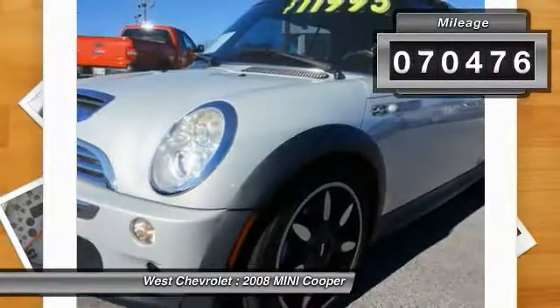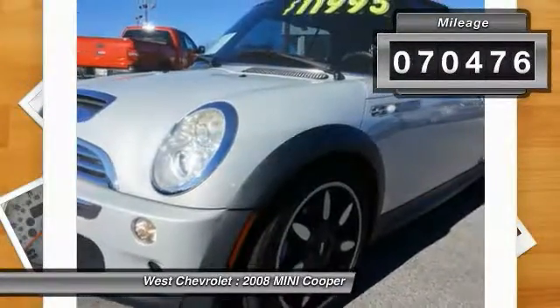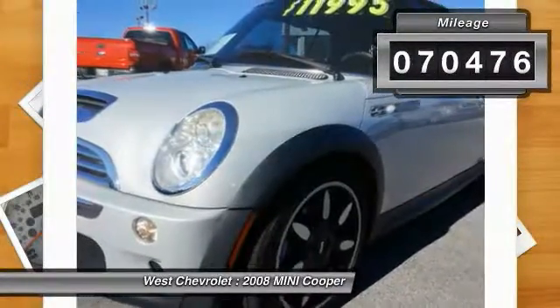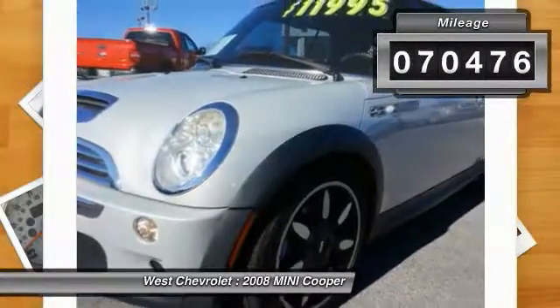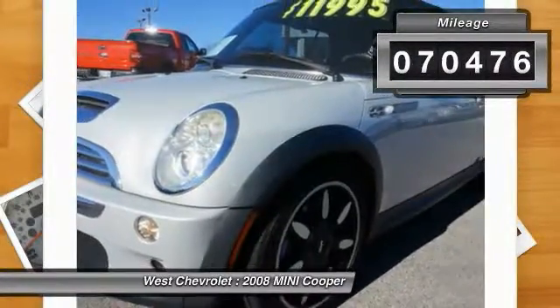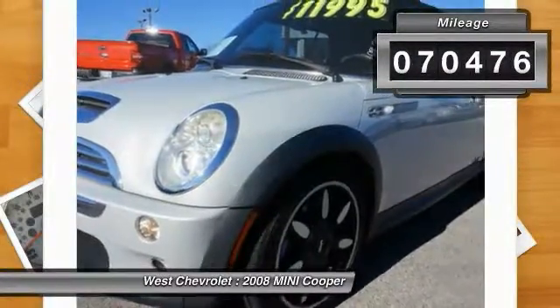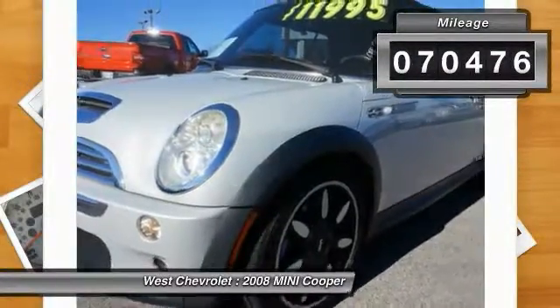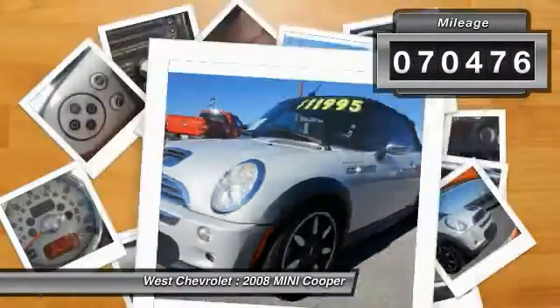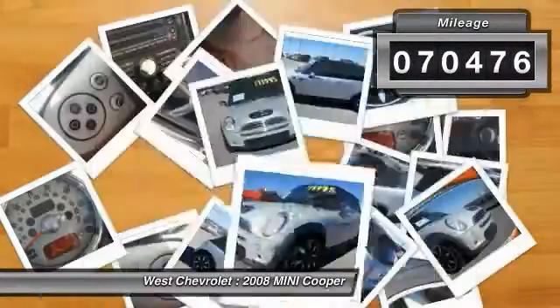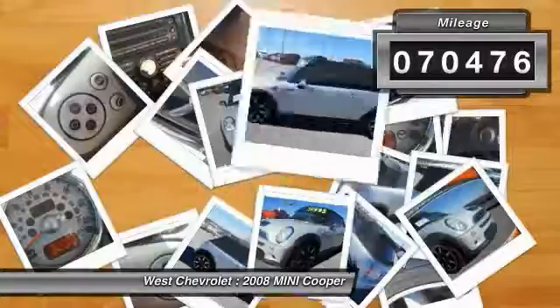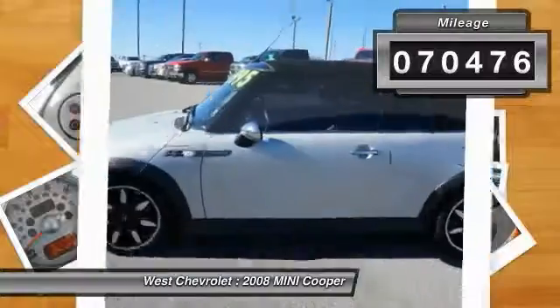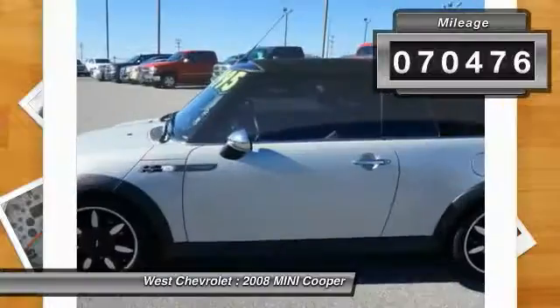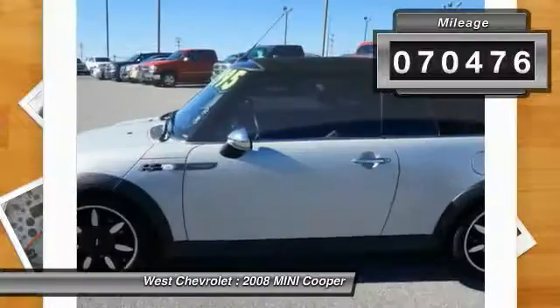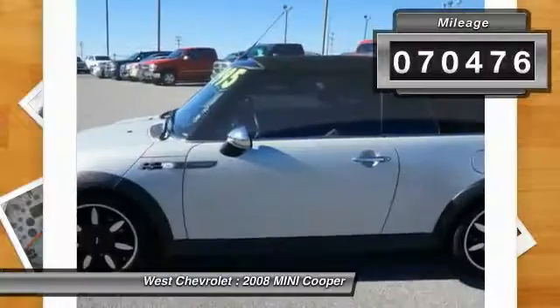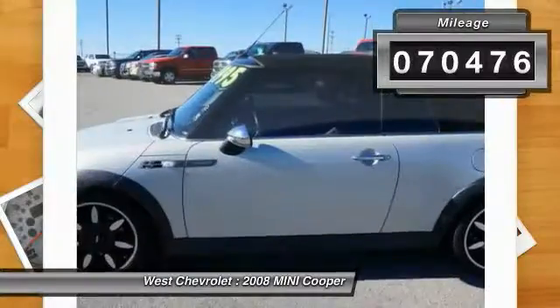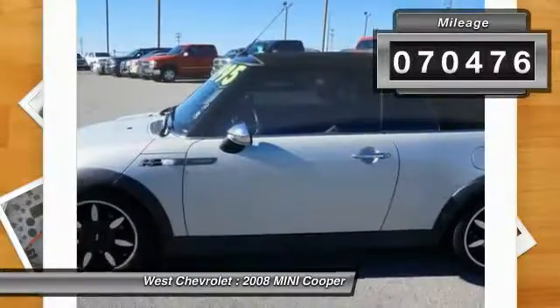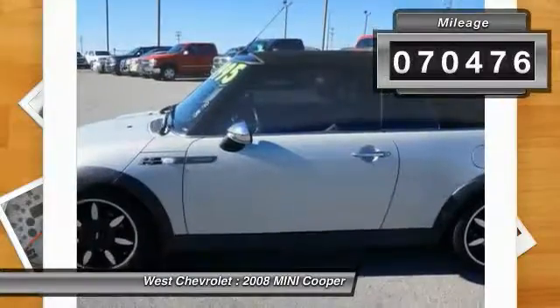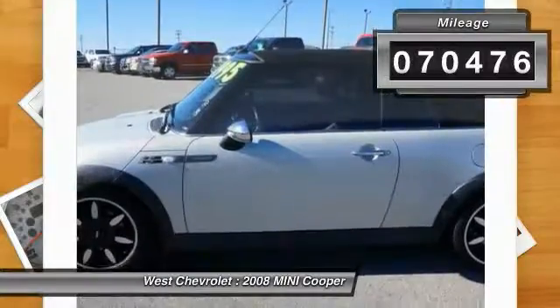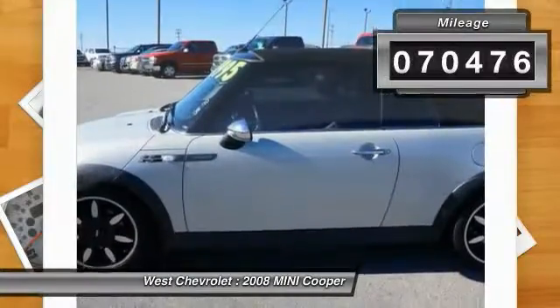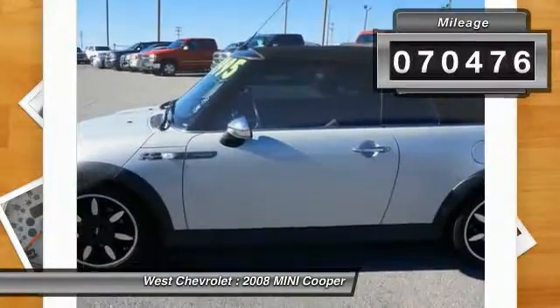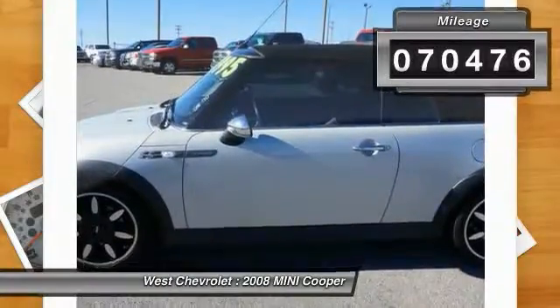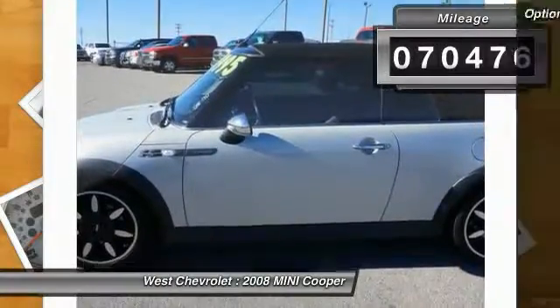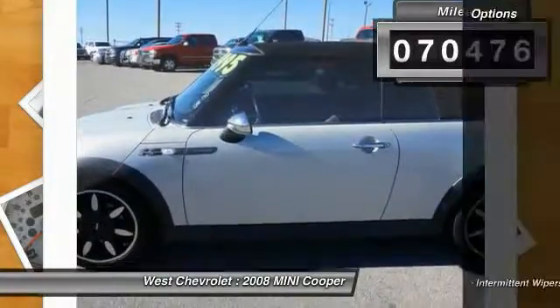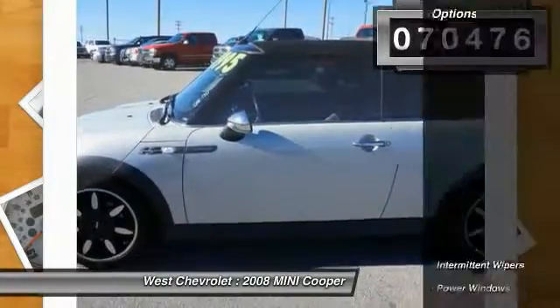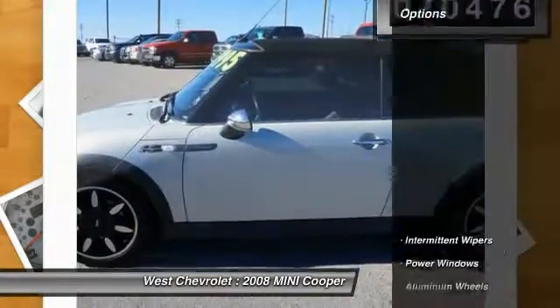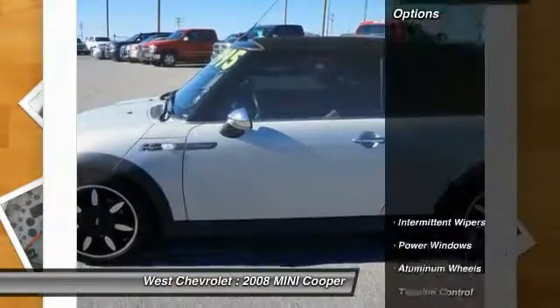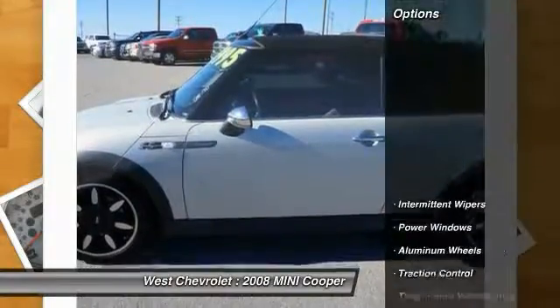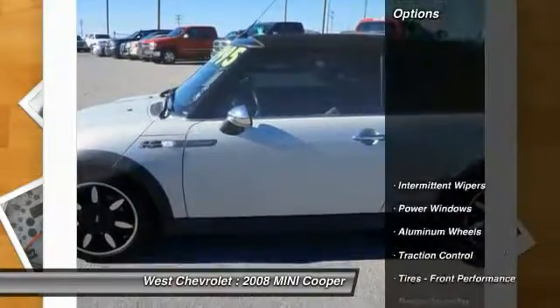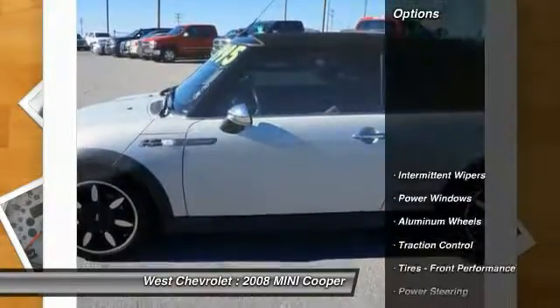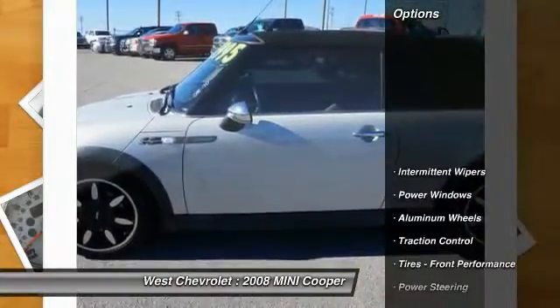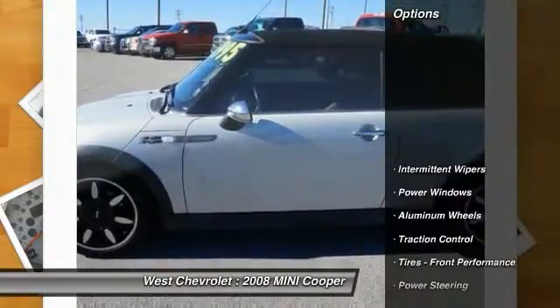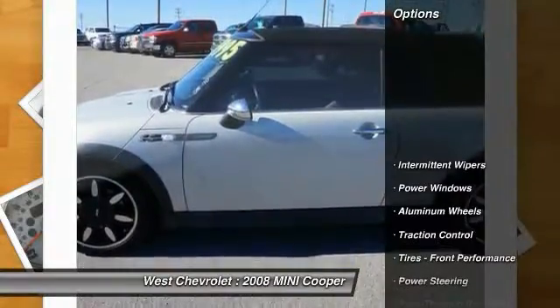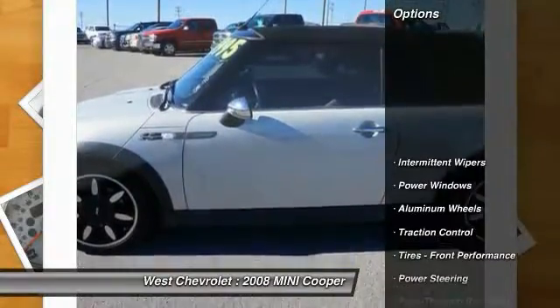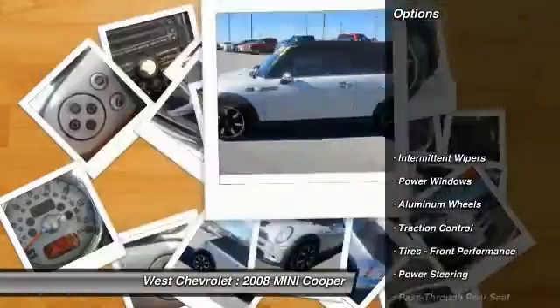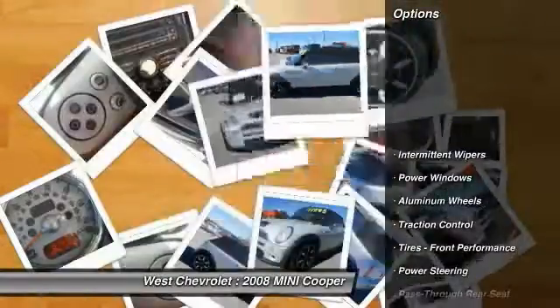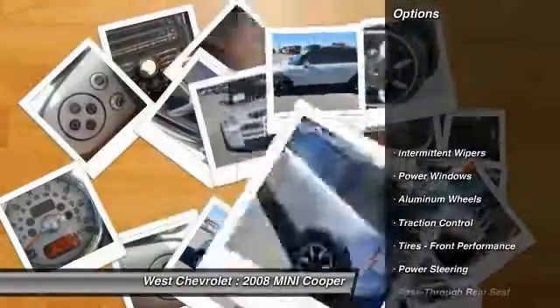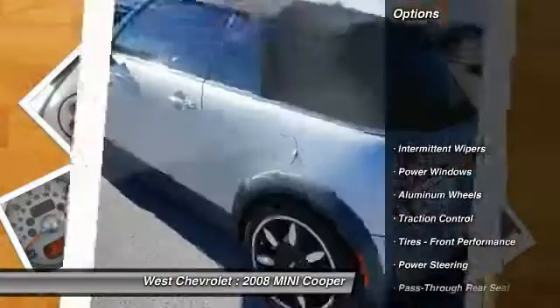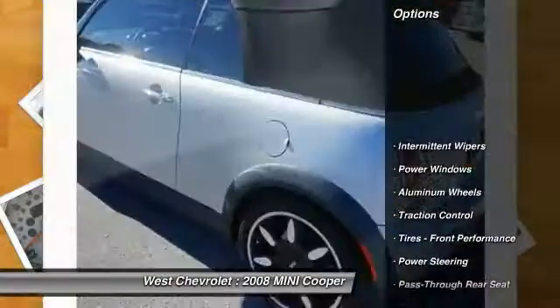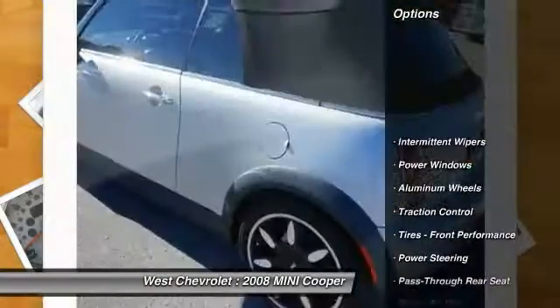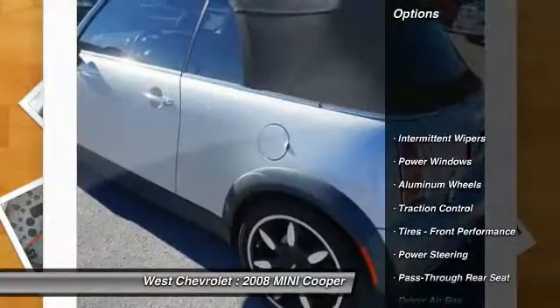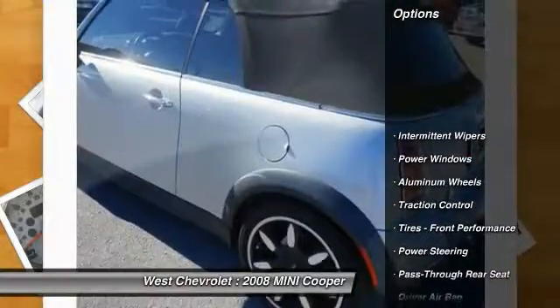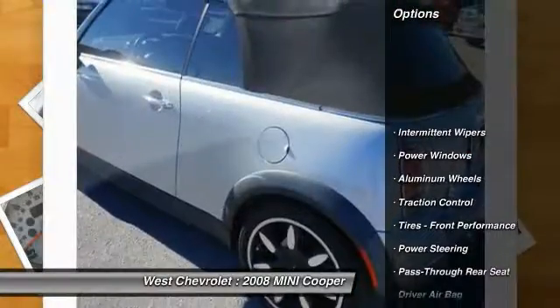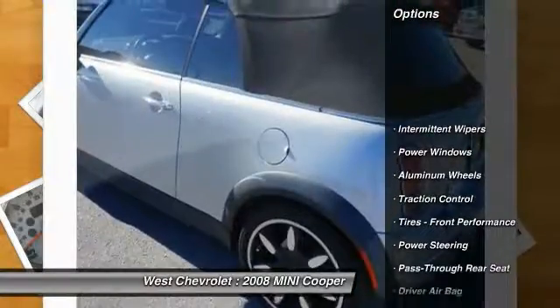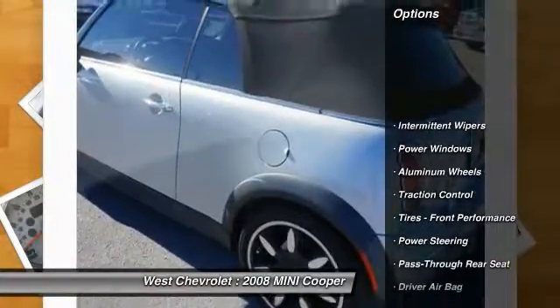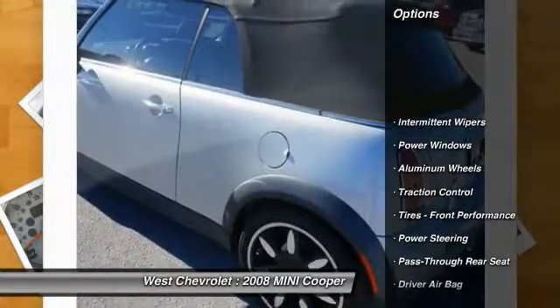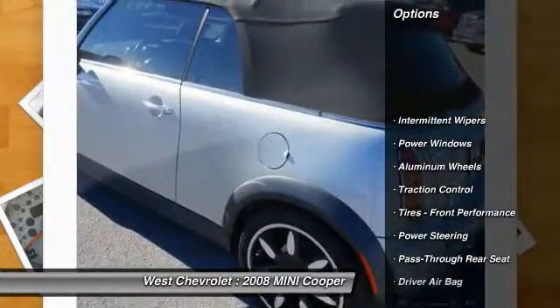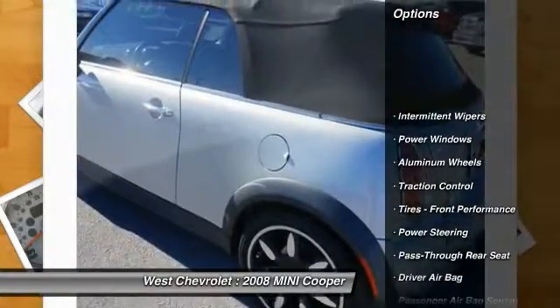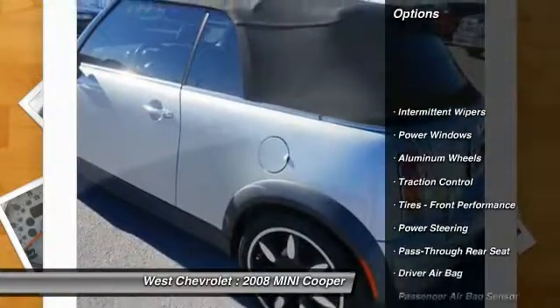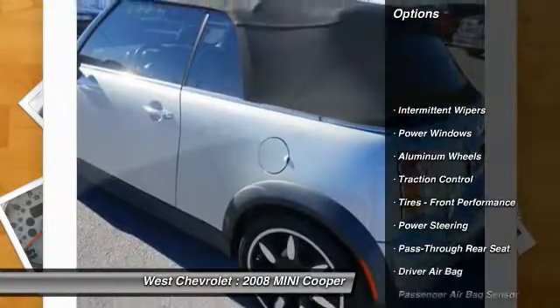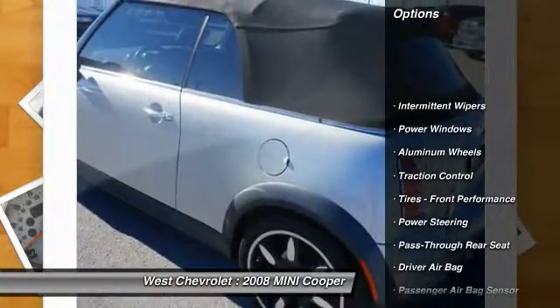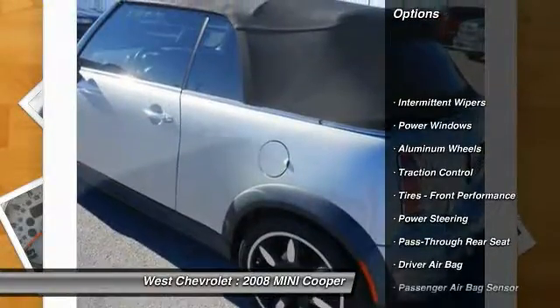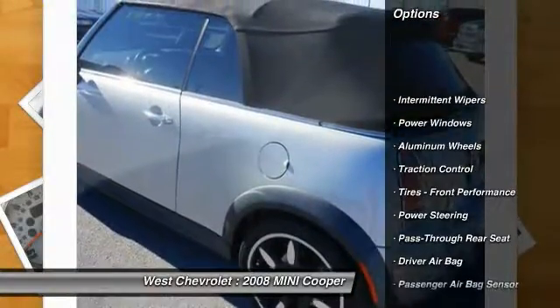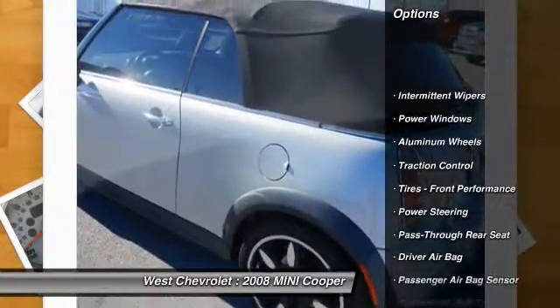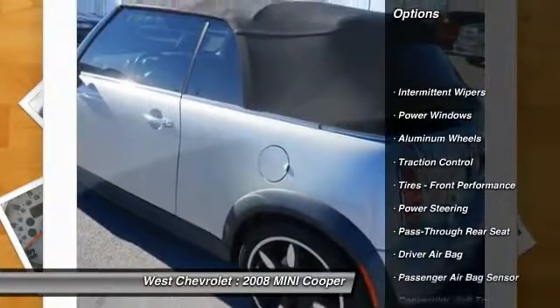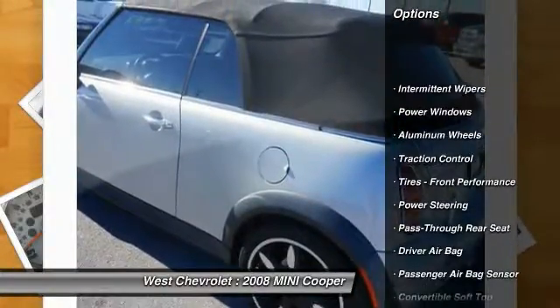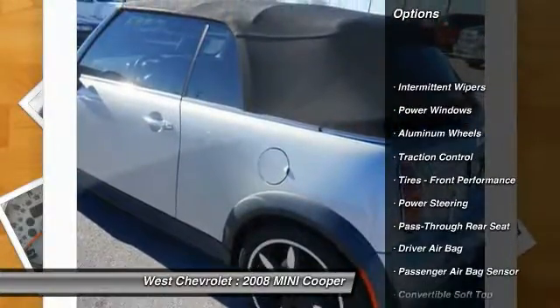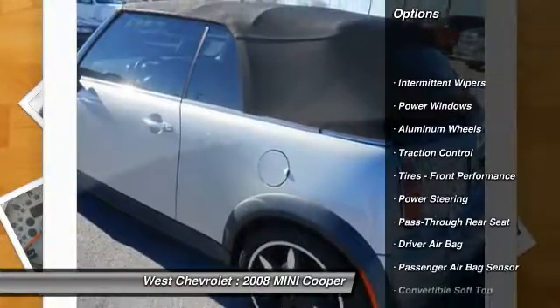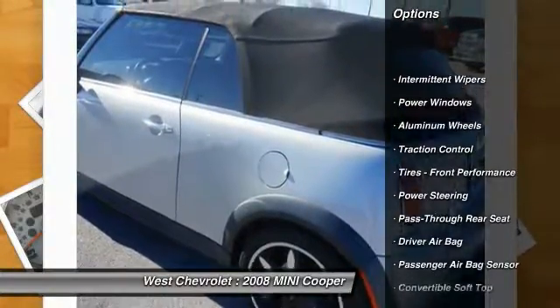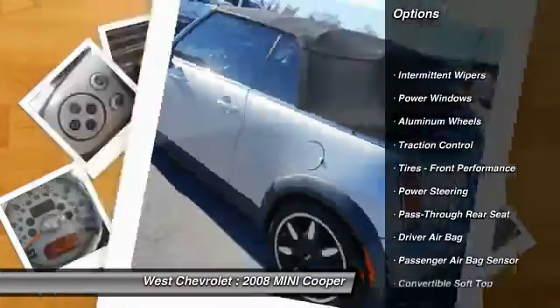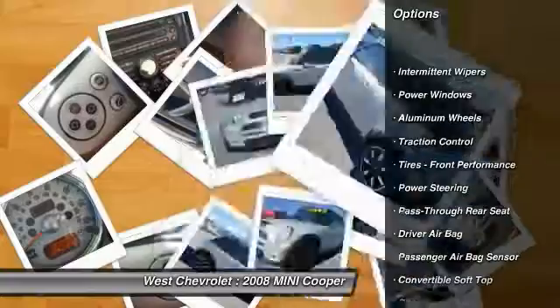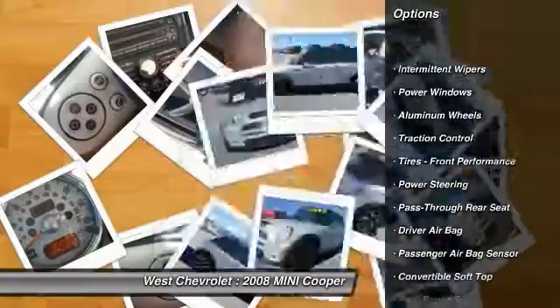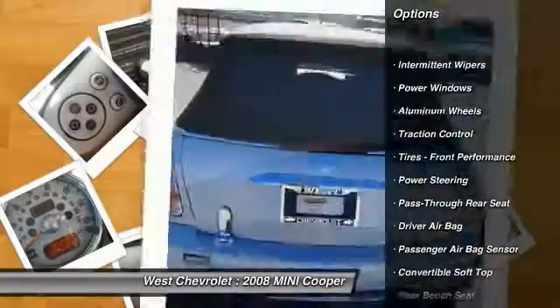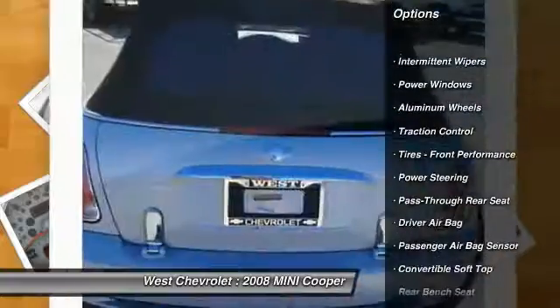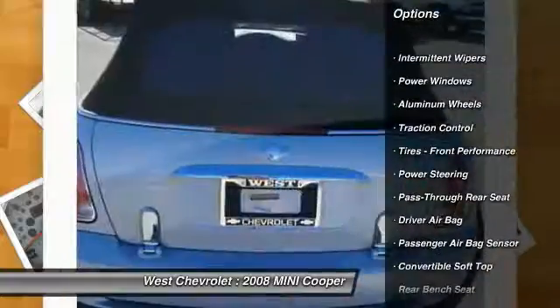This vehicle has less than 75,000 miles. Here are some of this vehicle's great options: traction control,